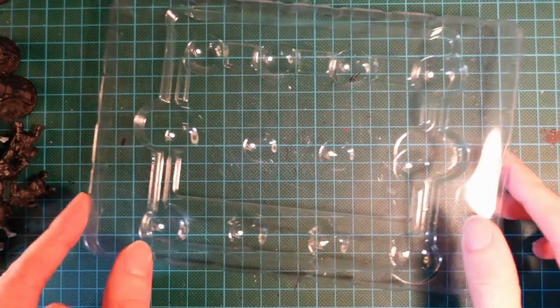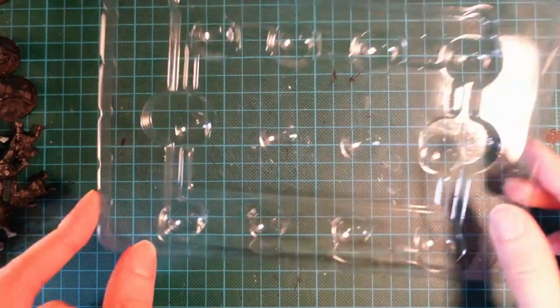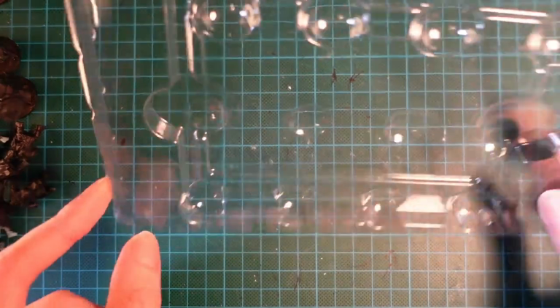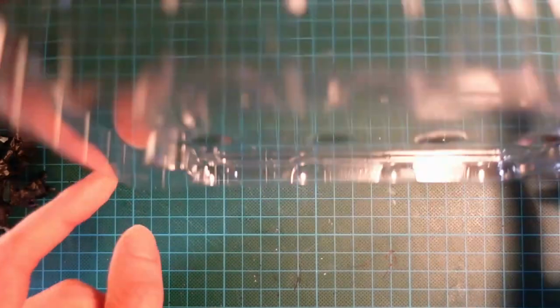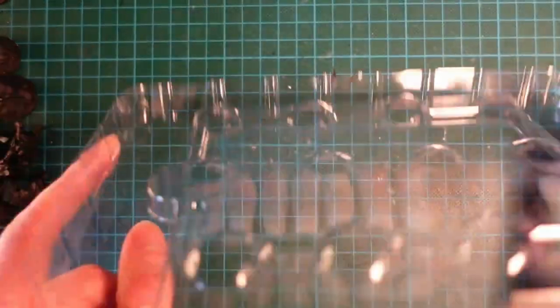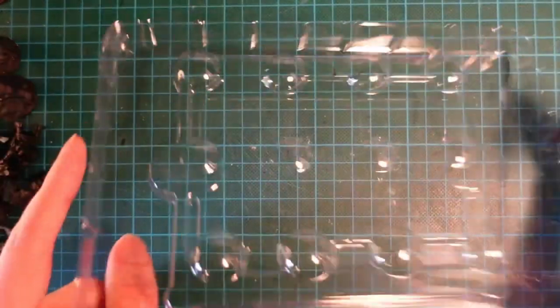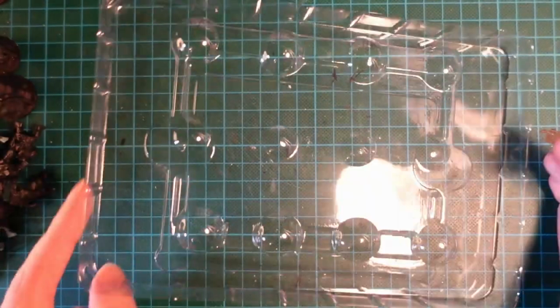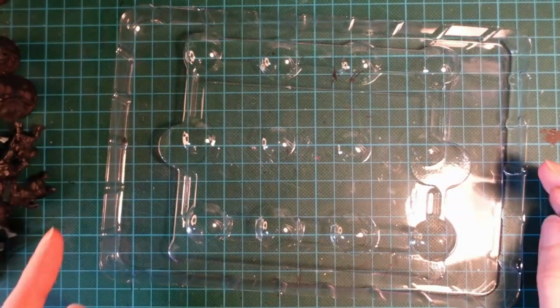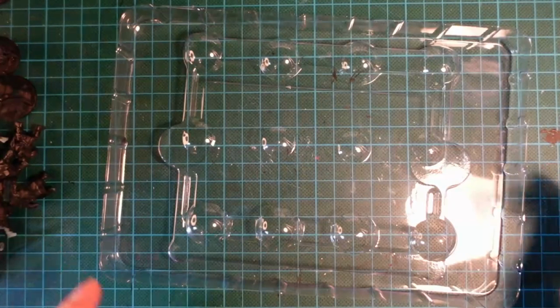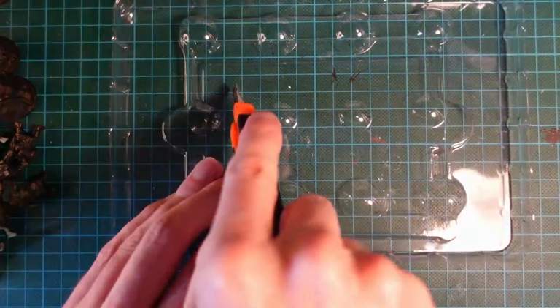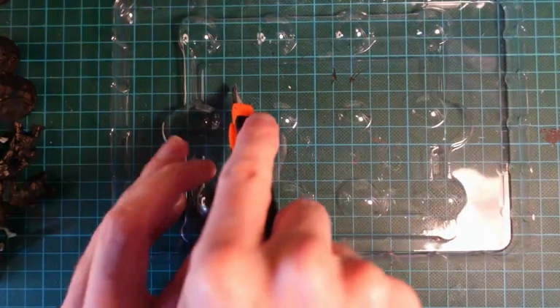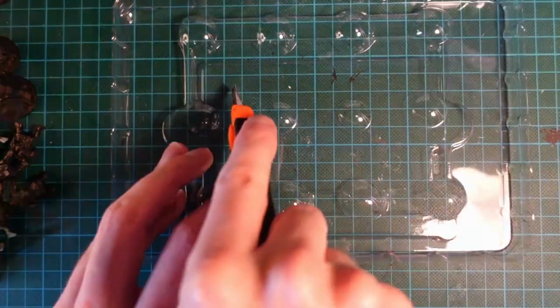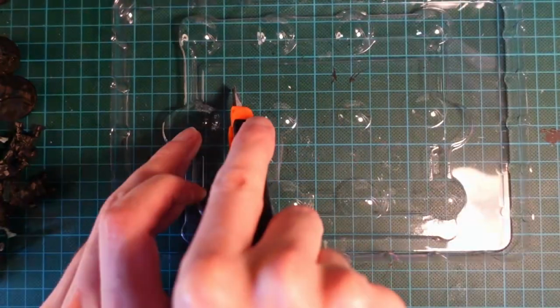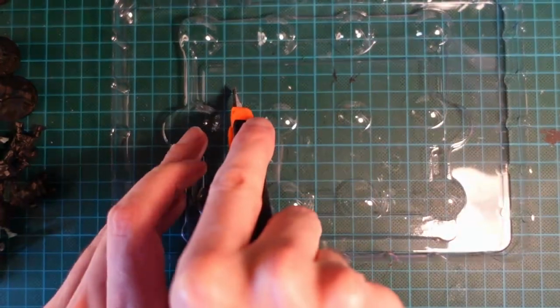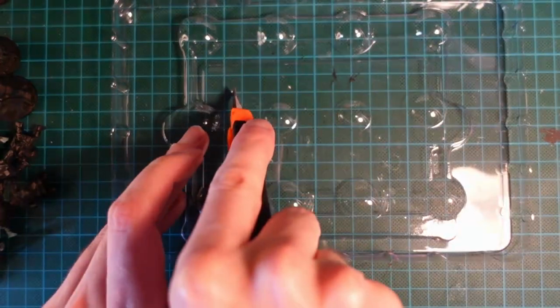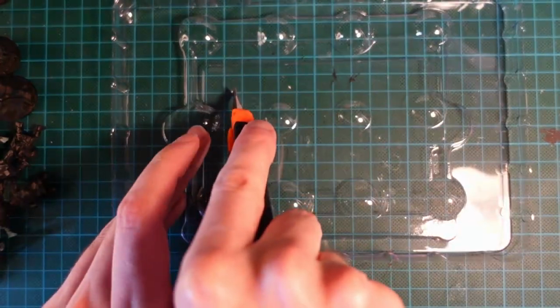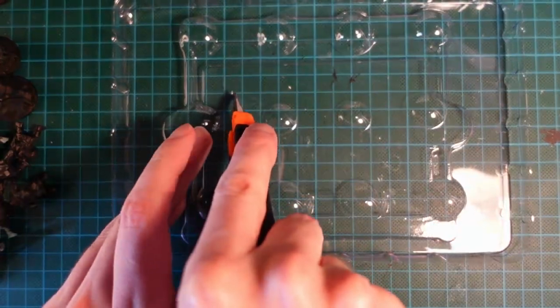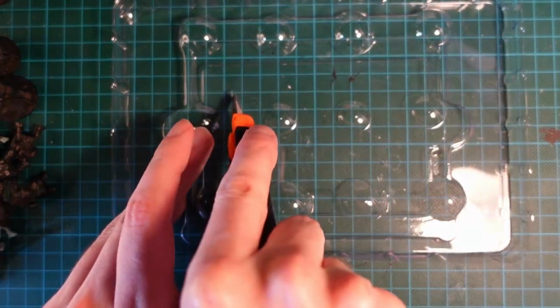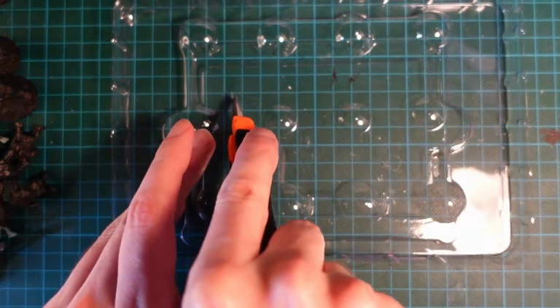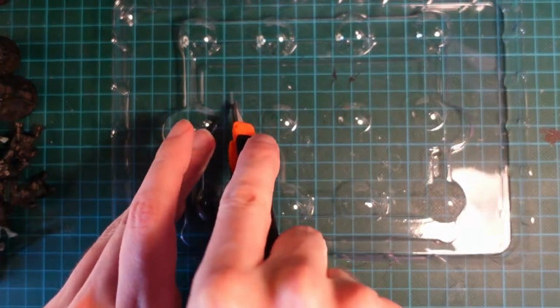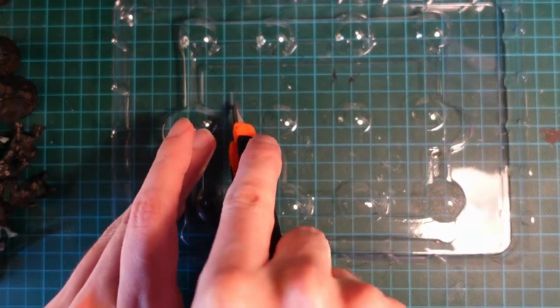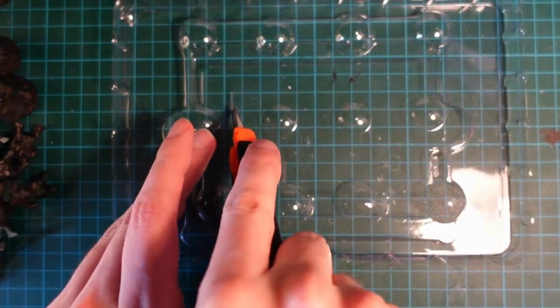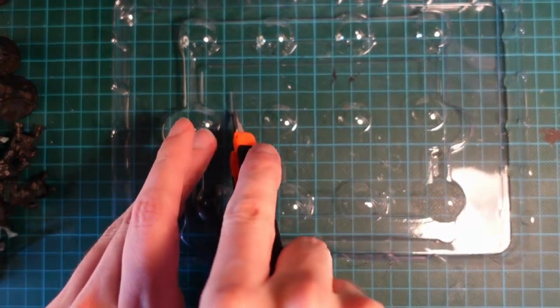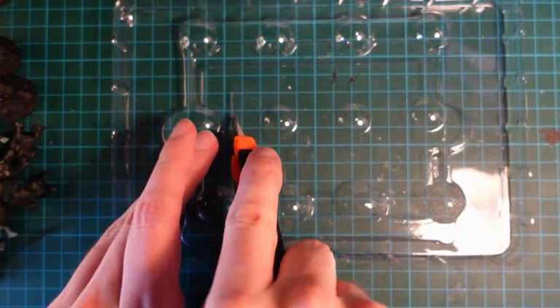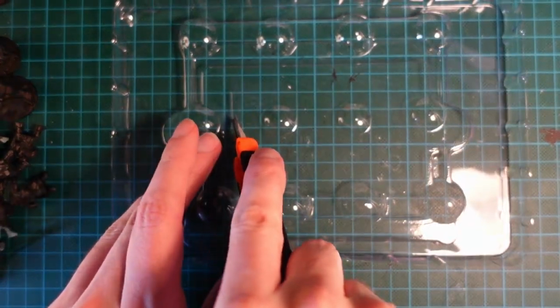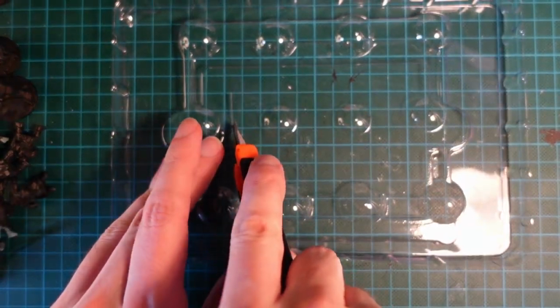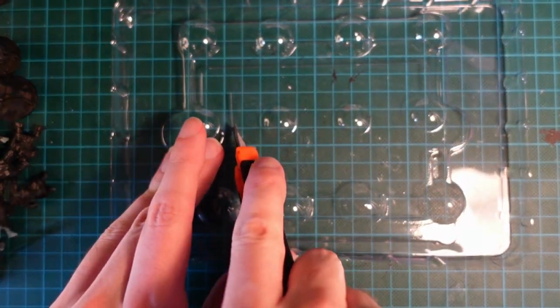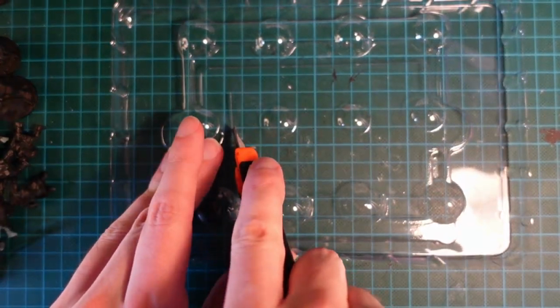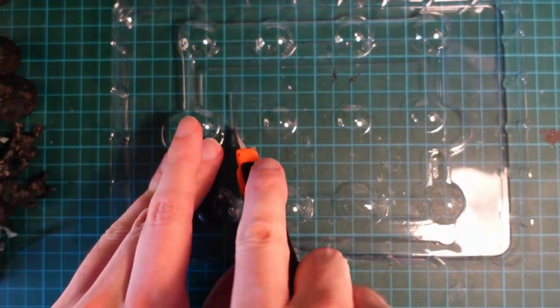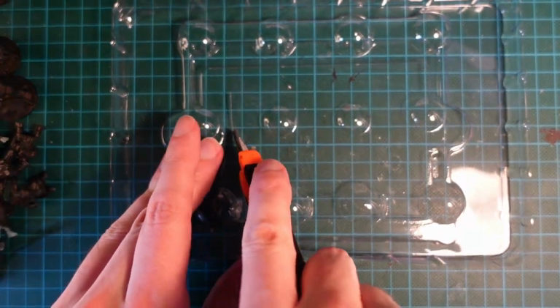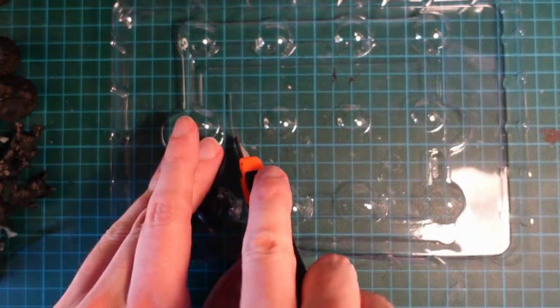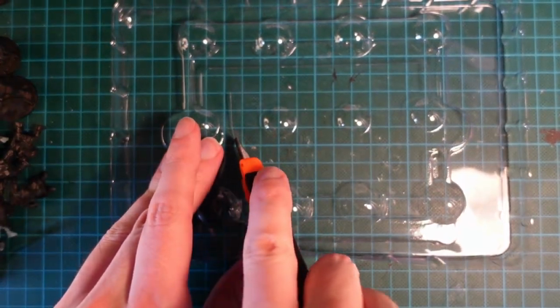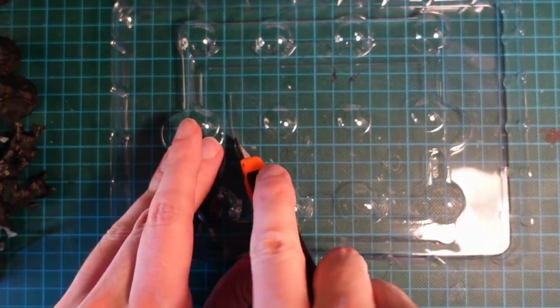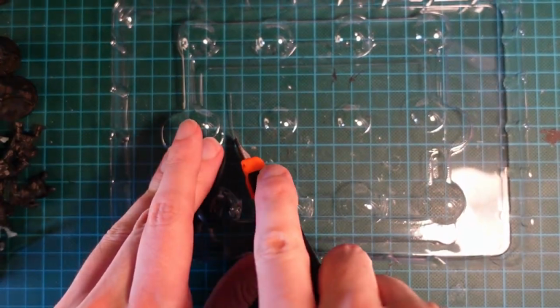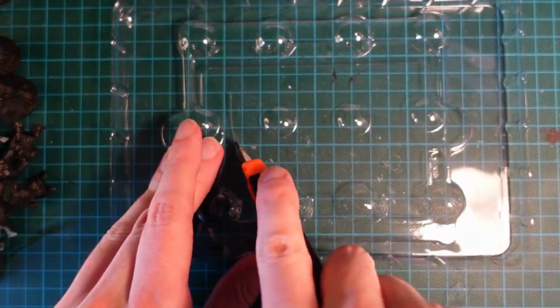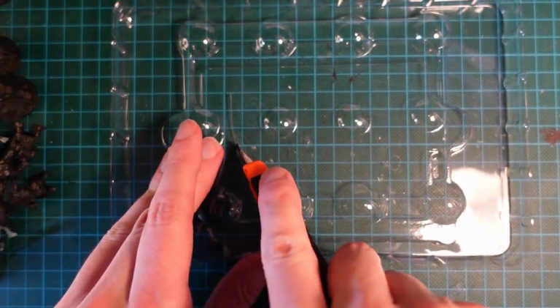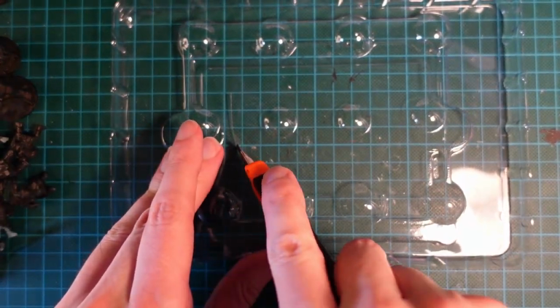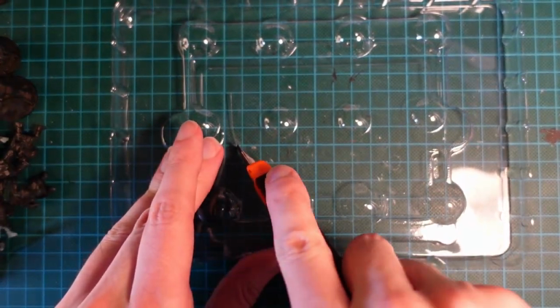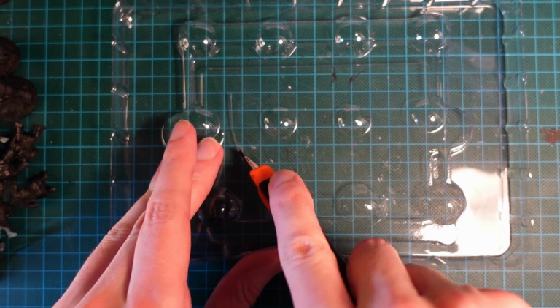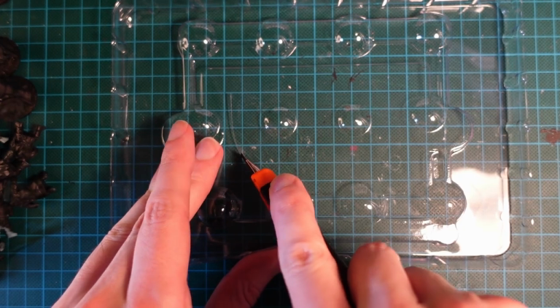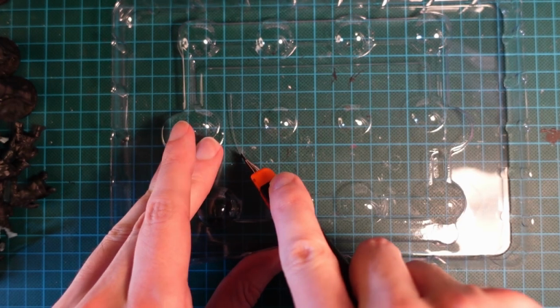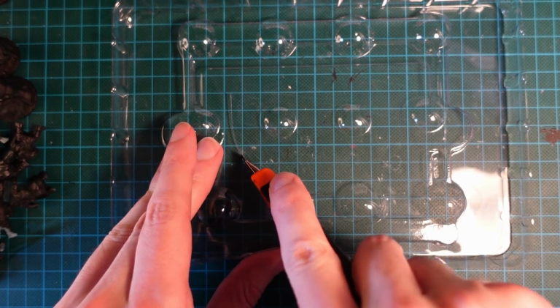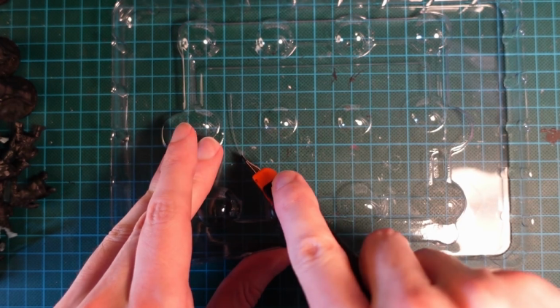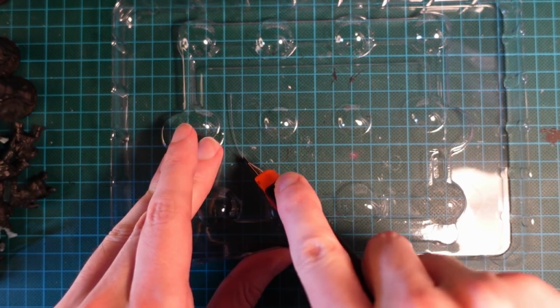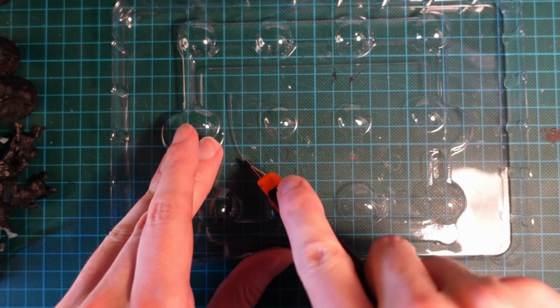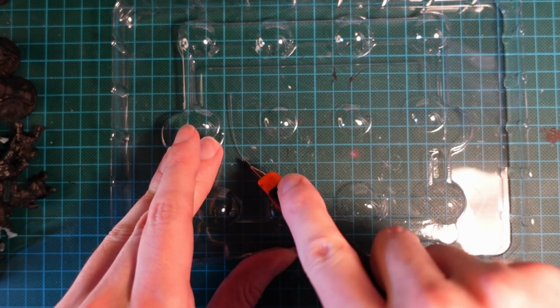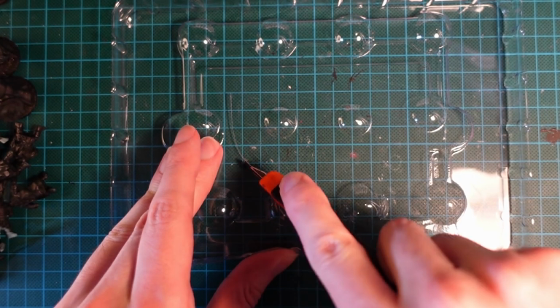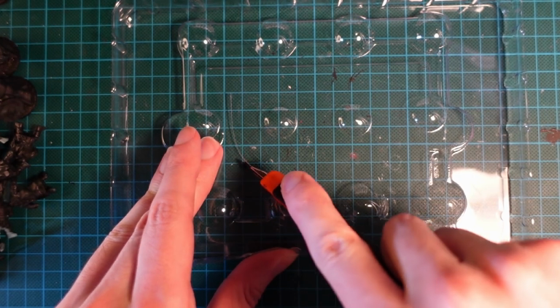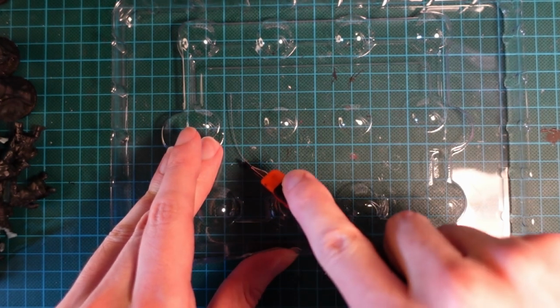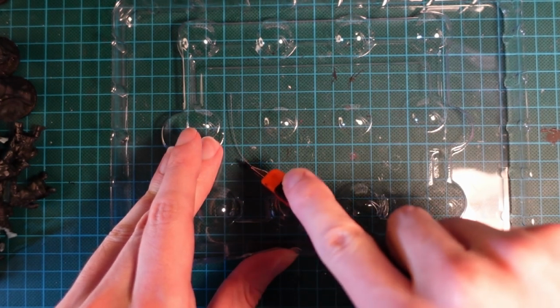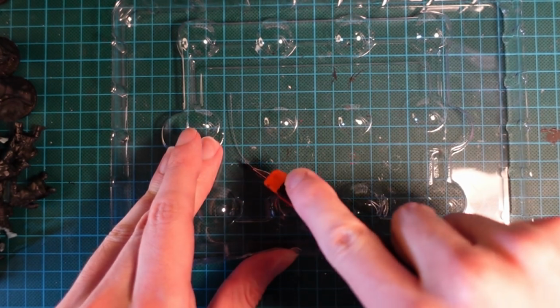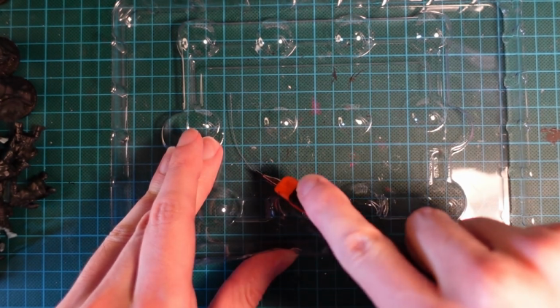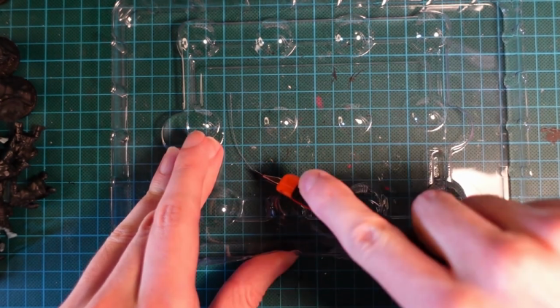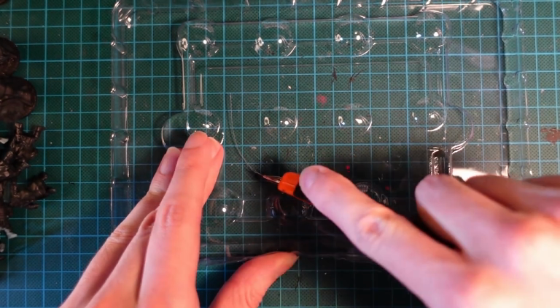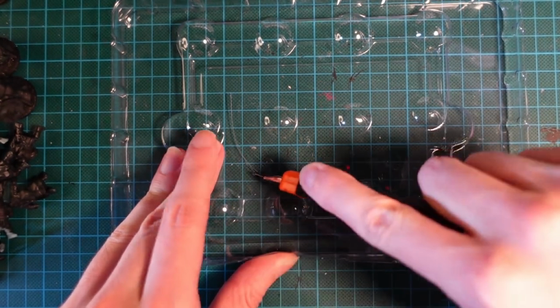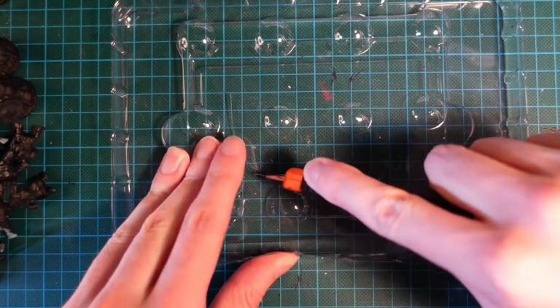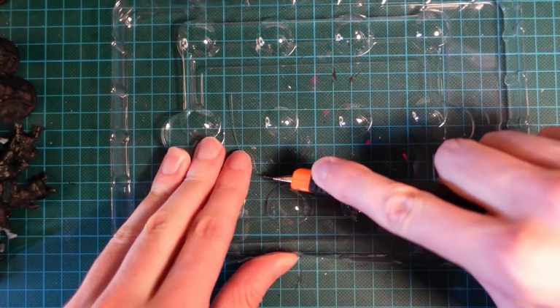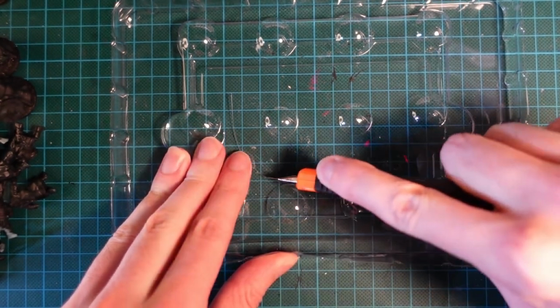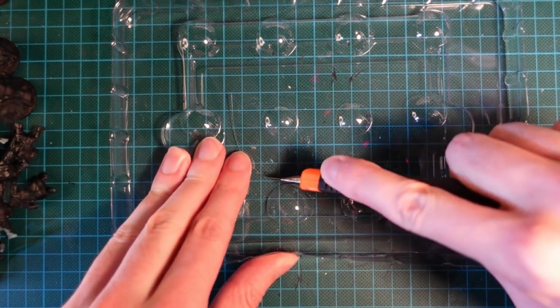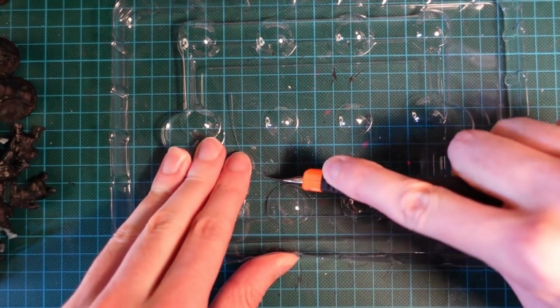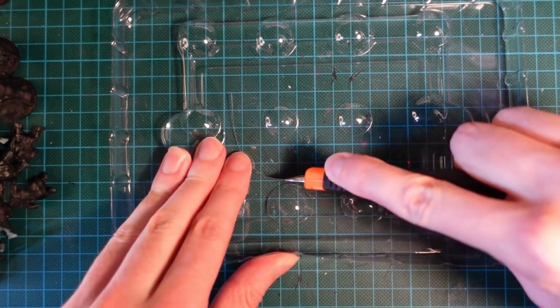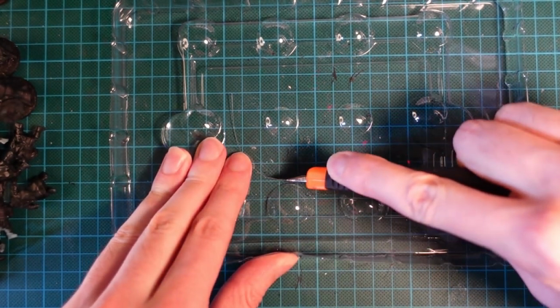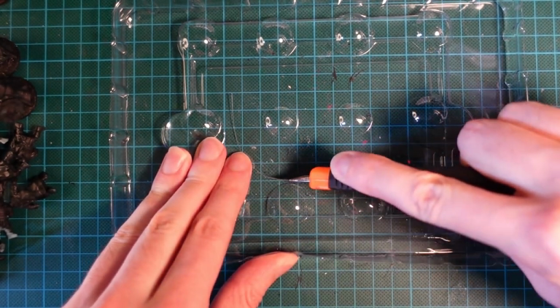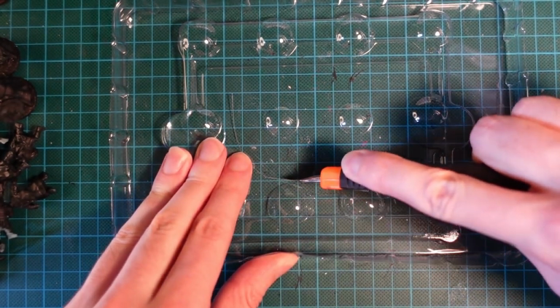Hi guys, today we're going to be making some islands from scratch. I've not built these before so this was a bit of an experimental piece for me.